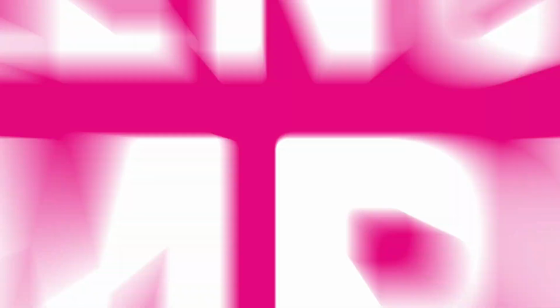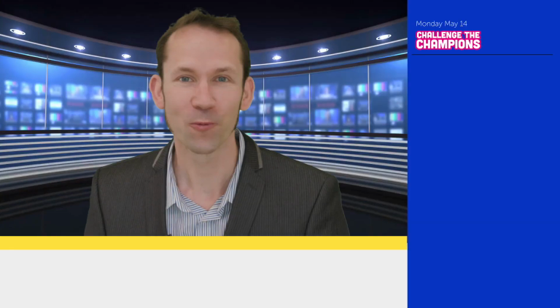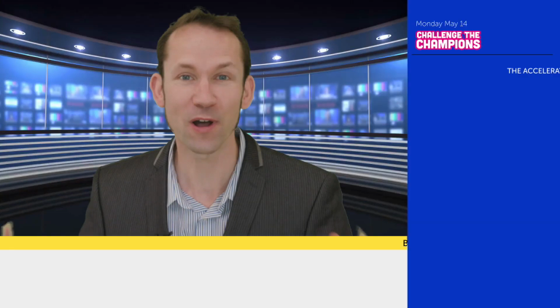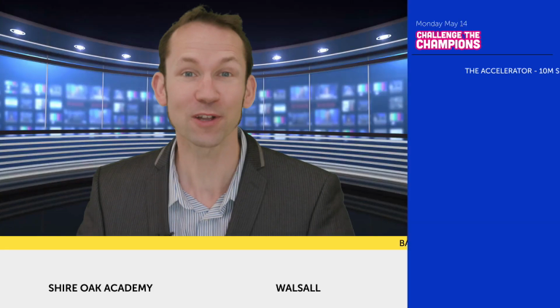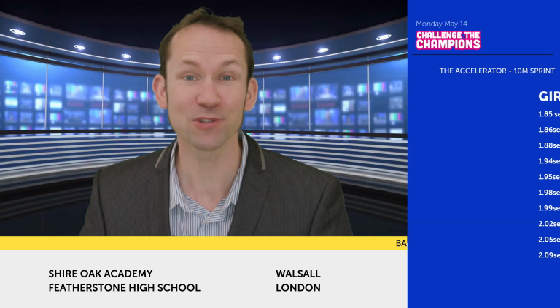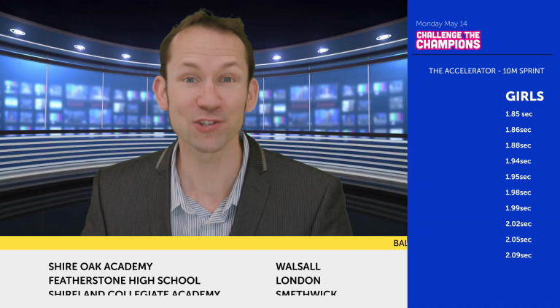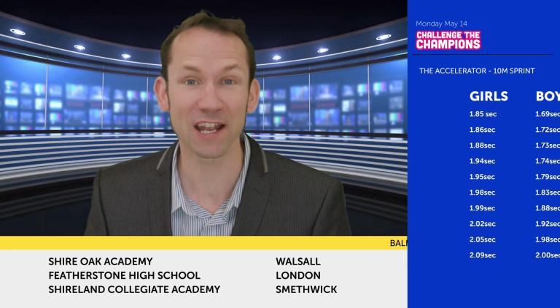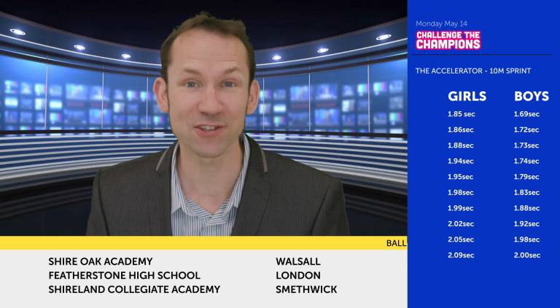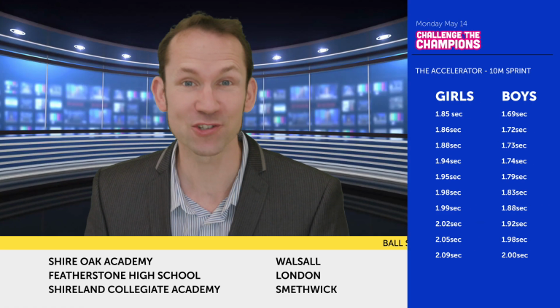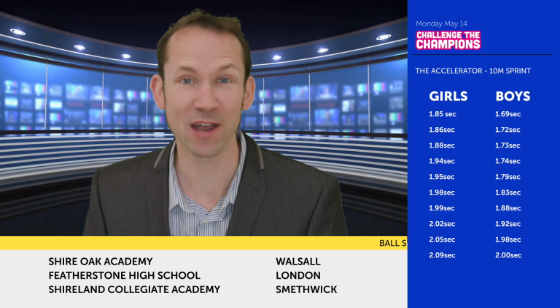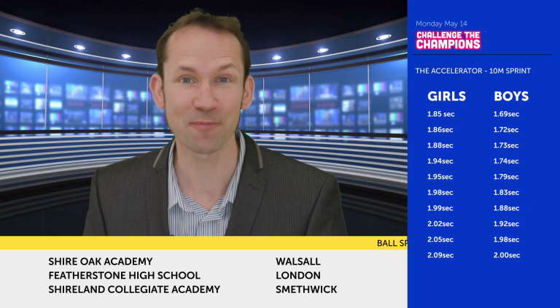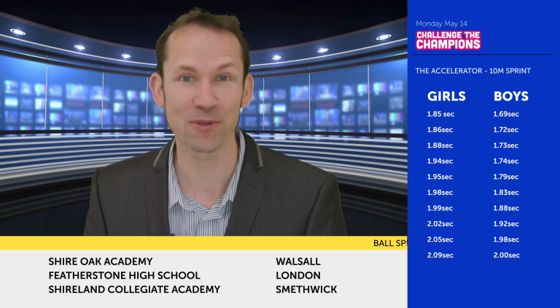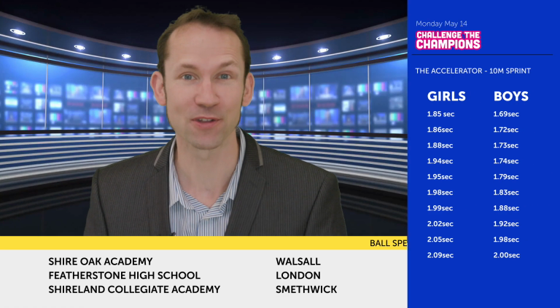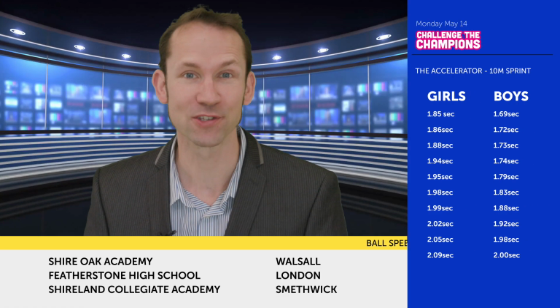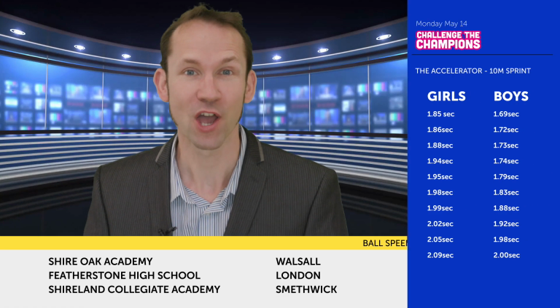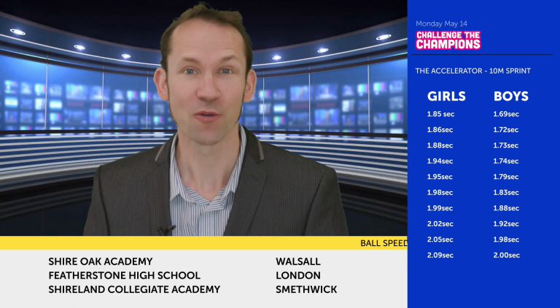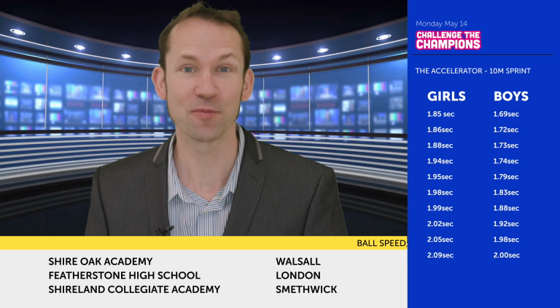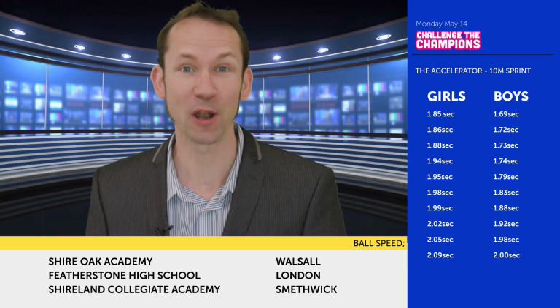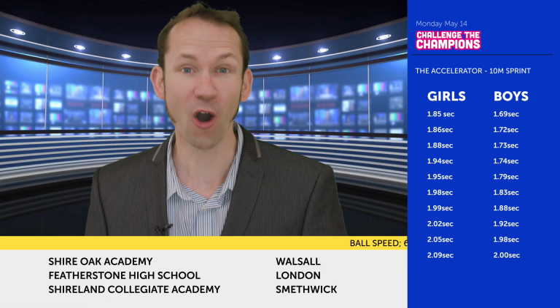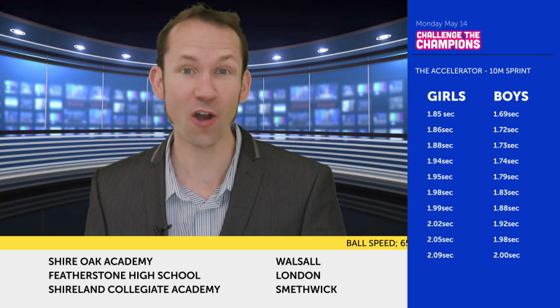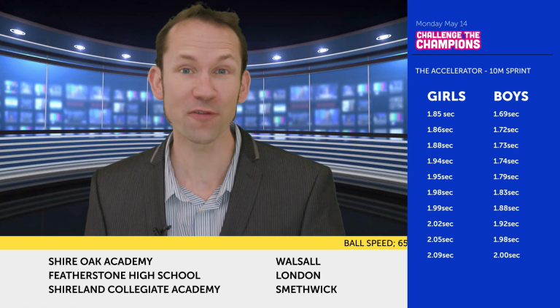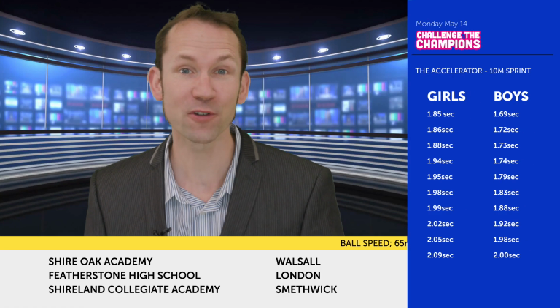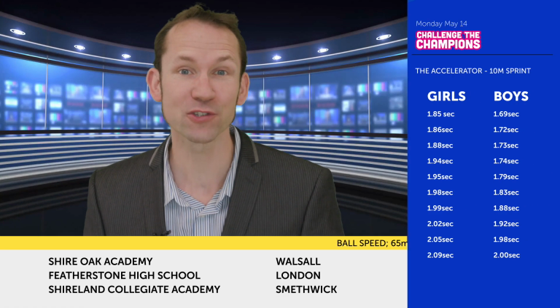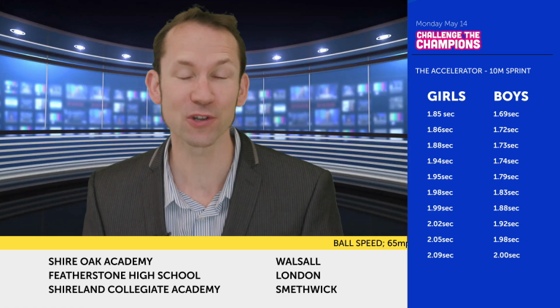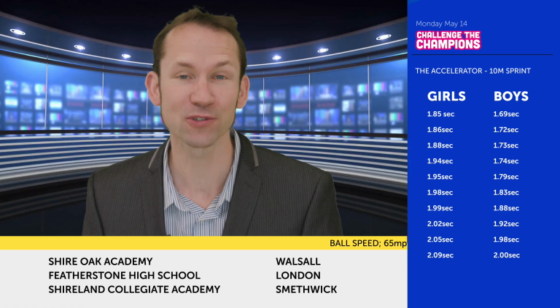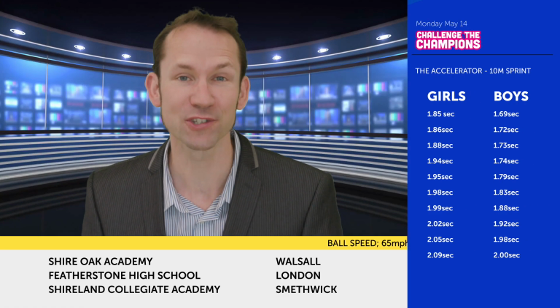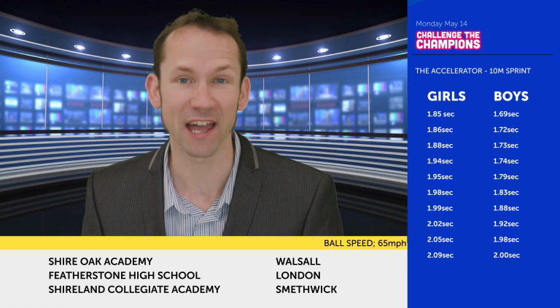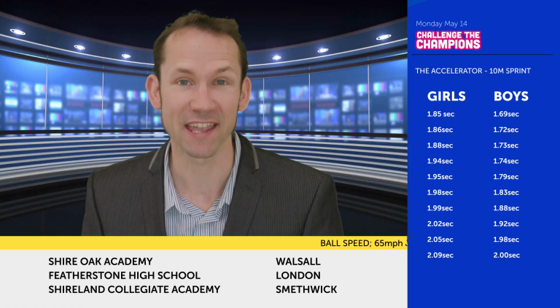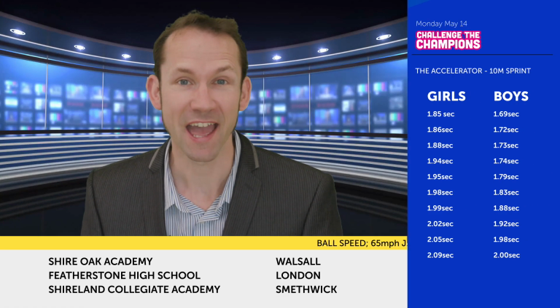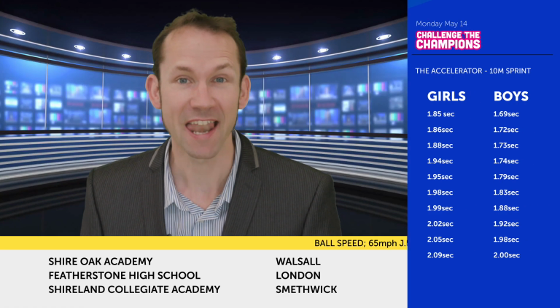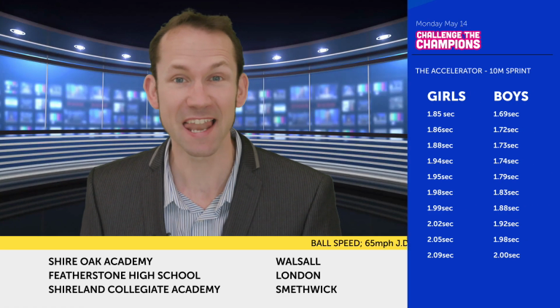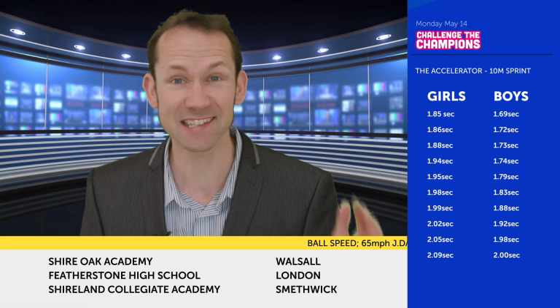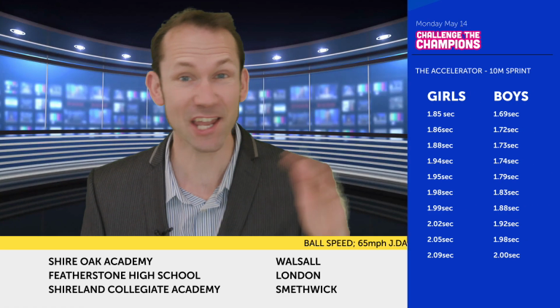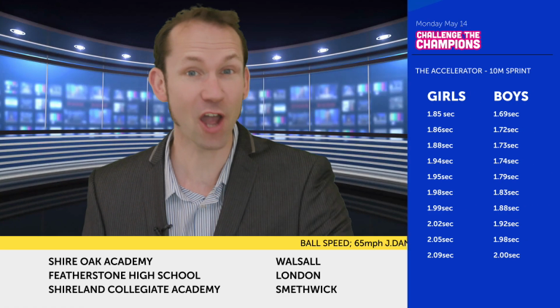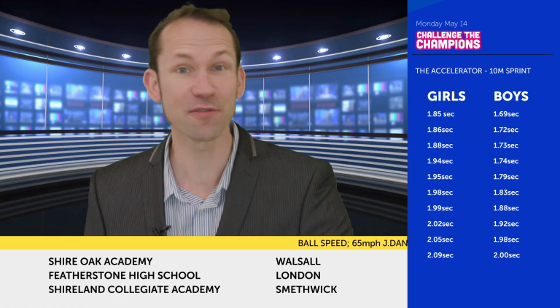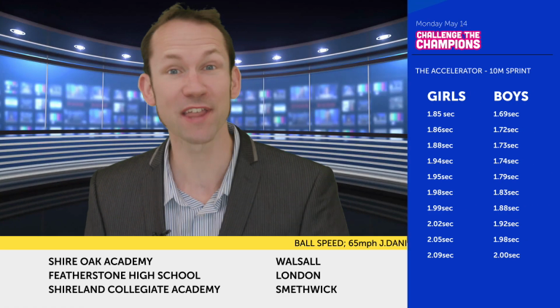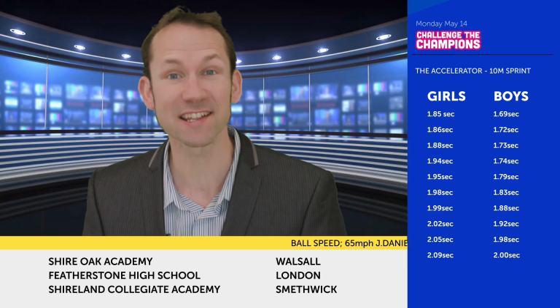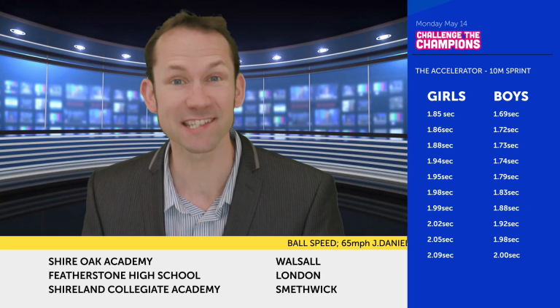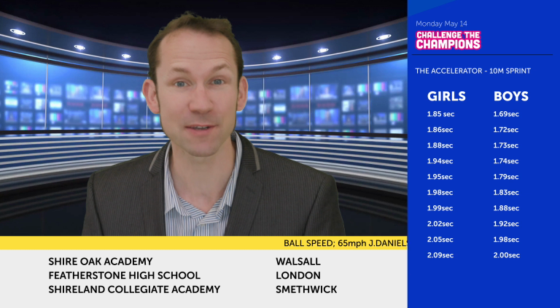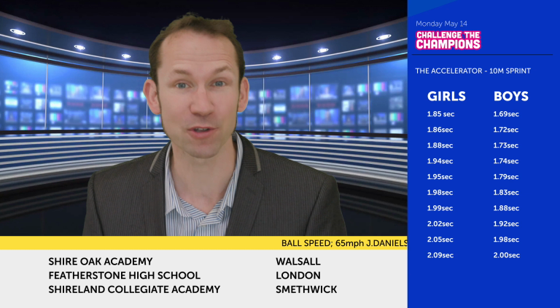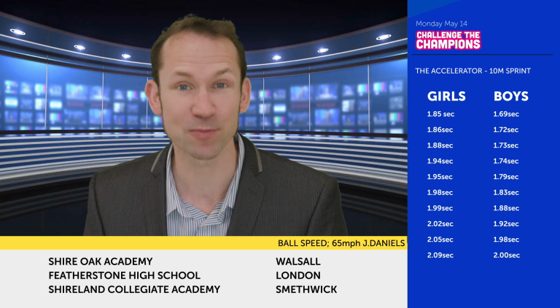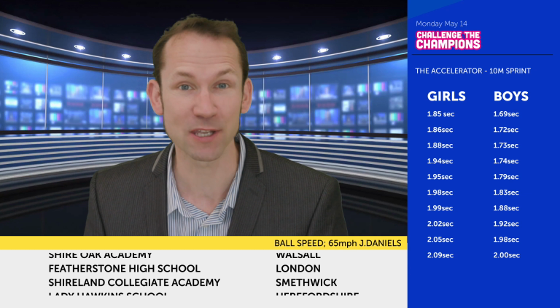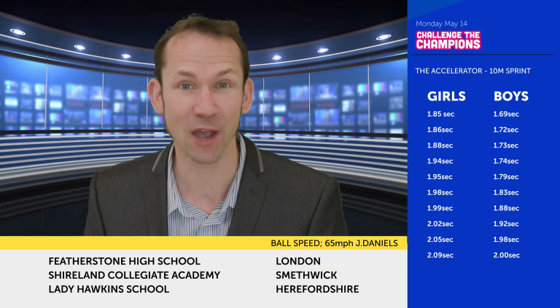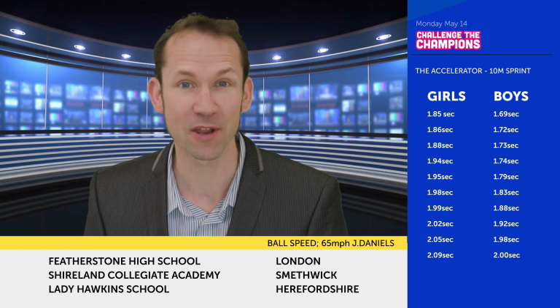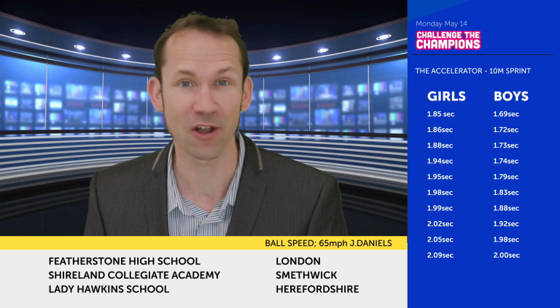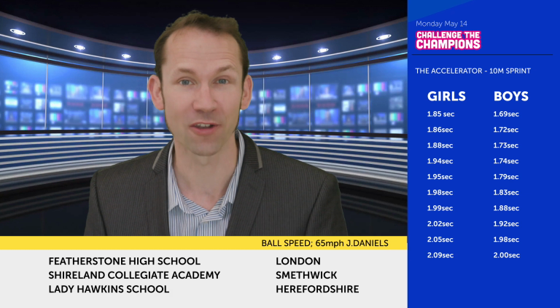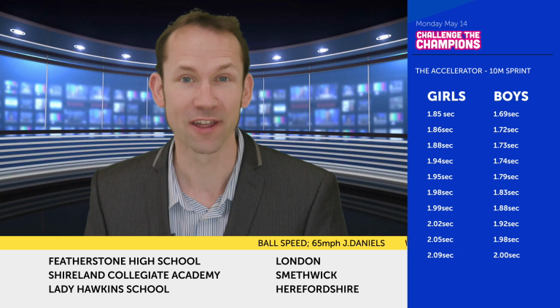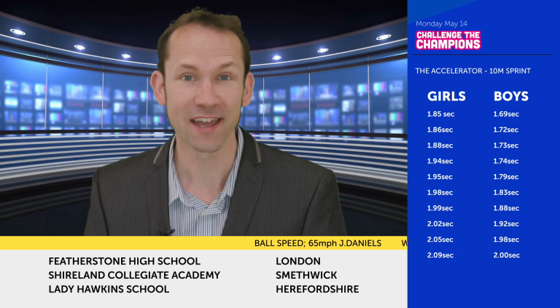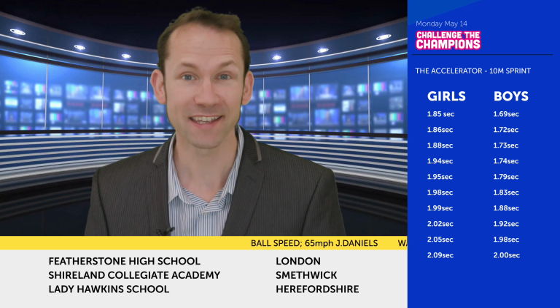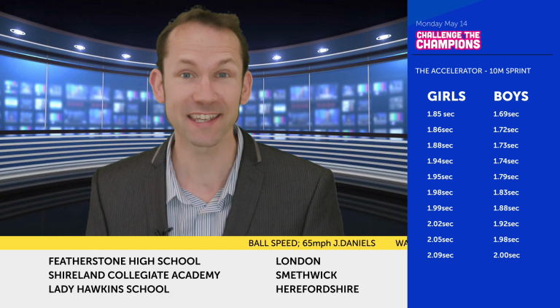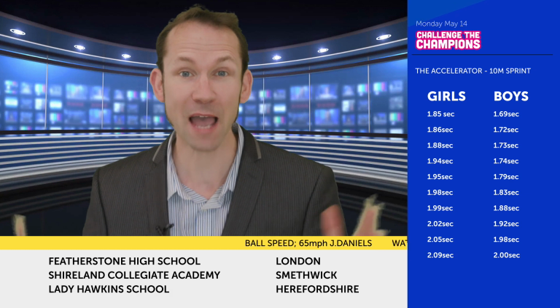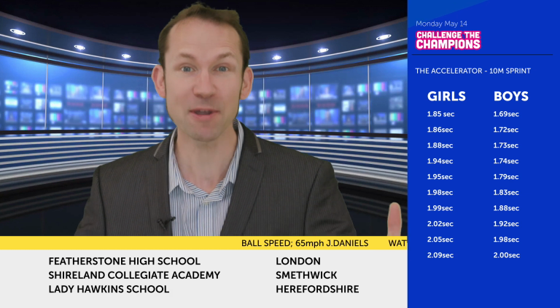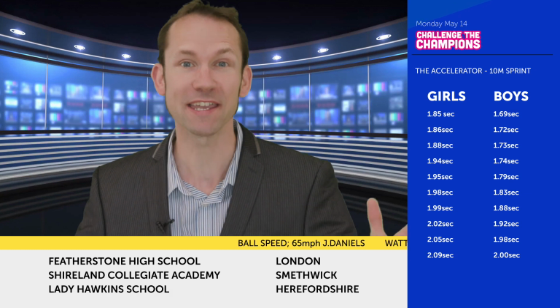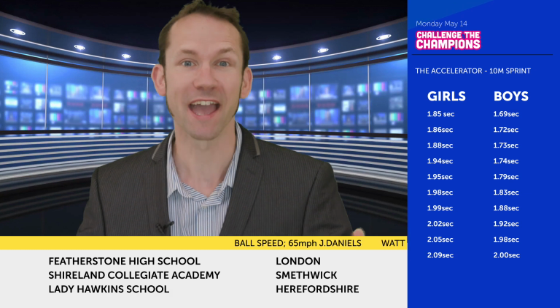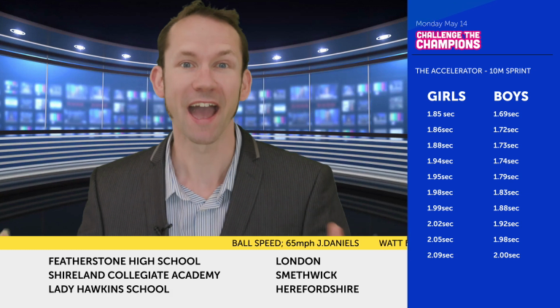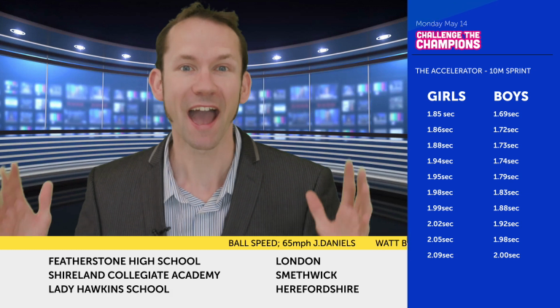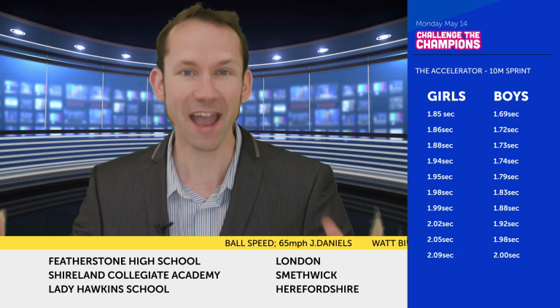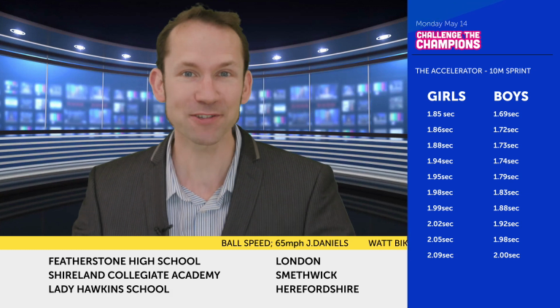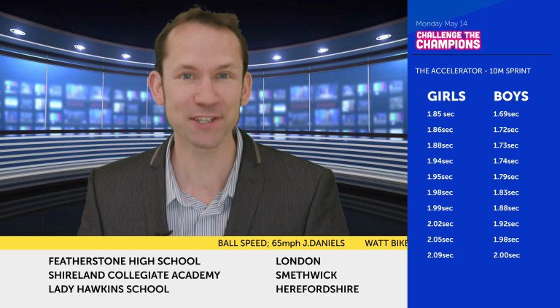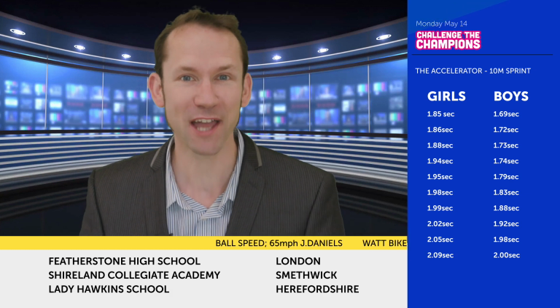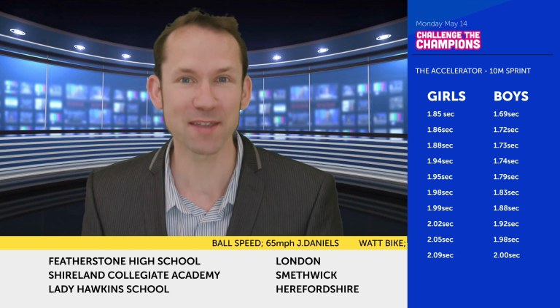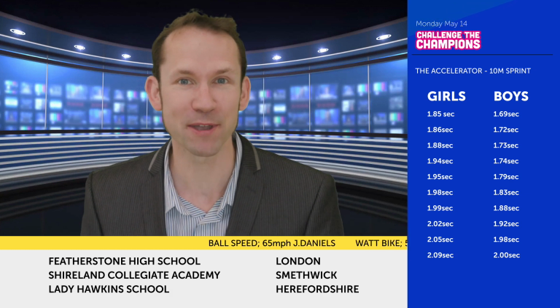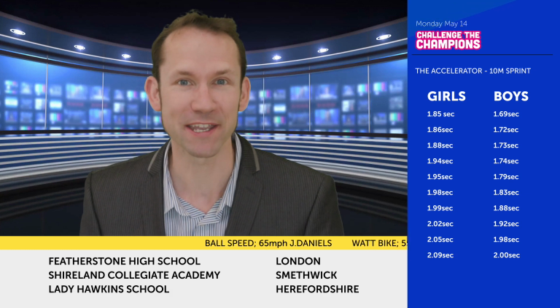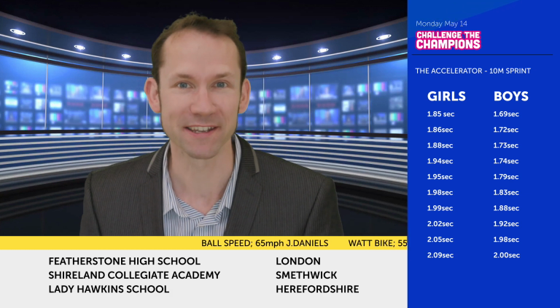Welcome to Challenger Champions. We've been at Highfield School today. Let's head over there to see what's been going on. Cami, how's the day been?